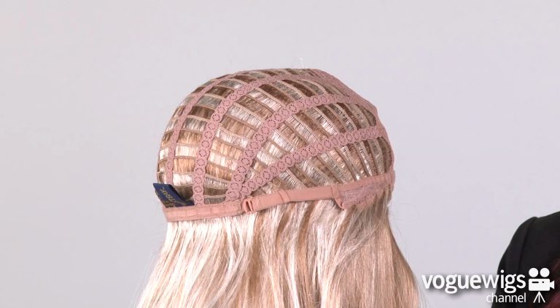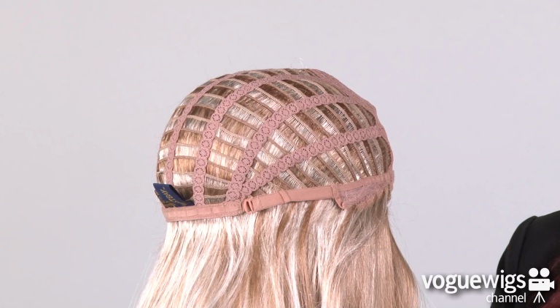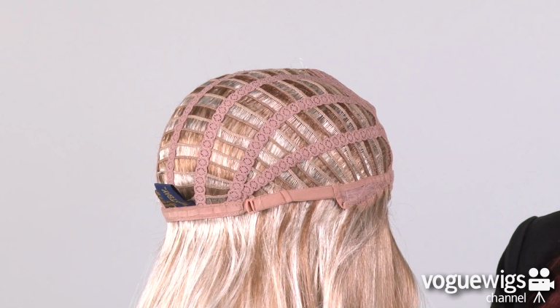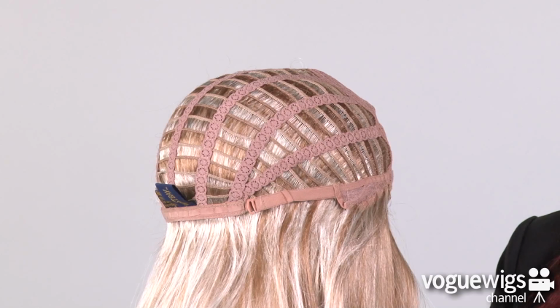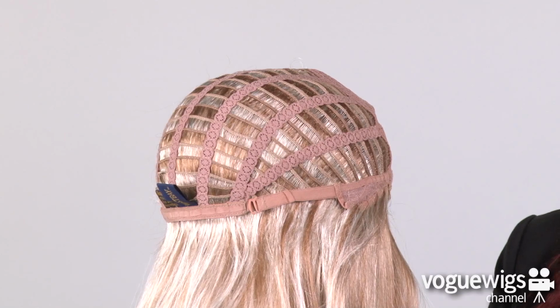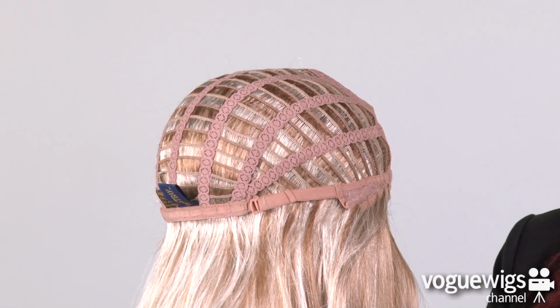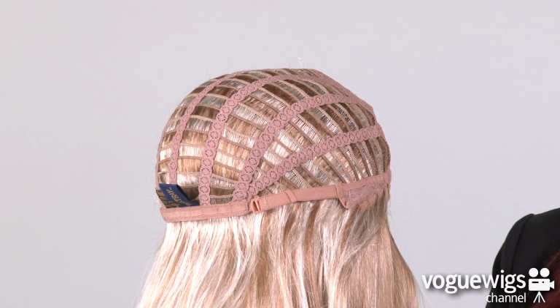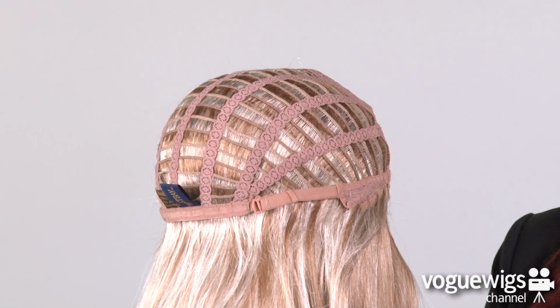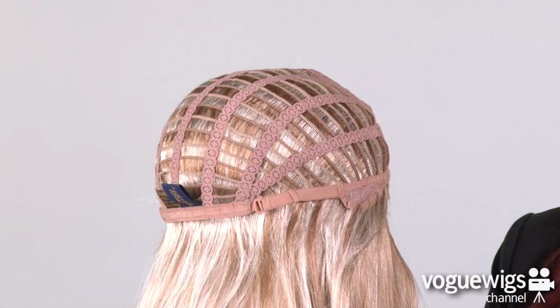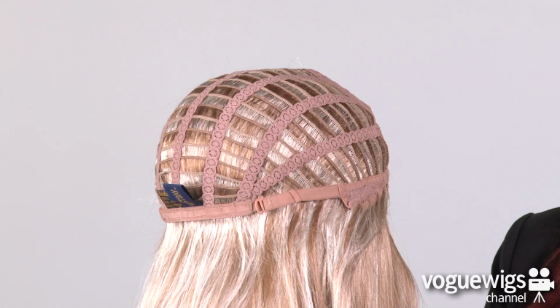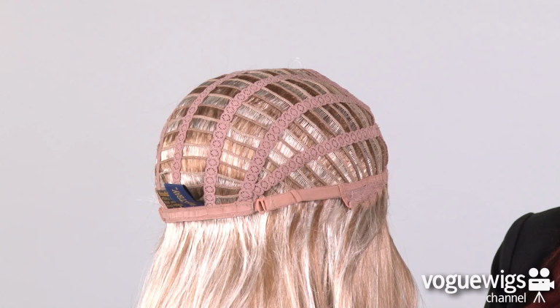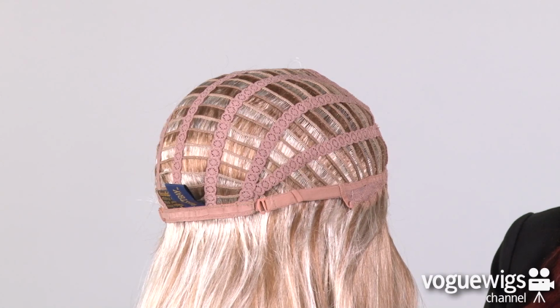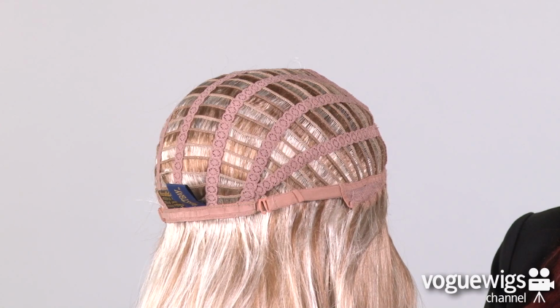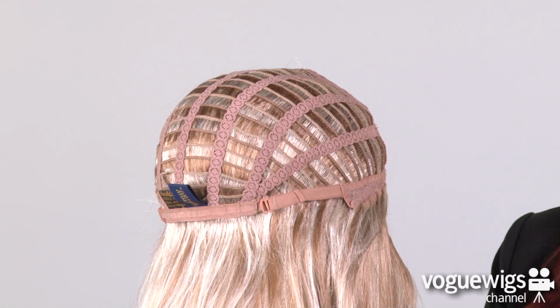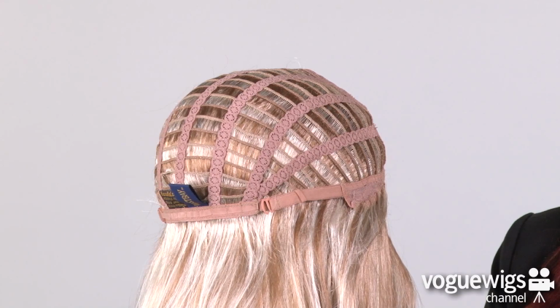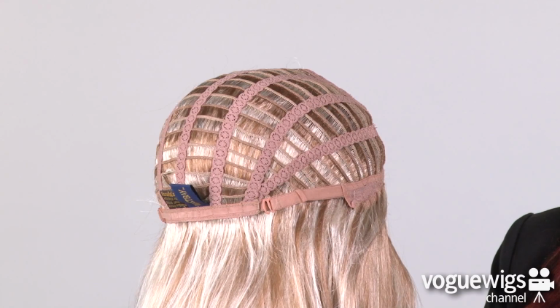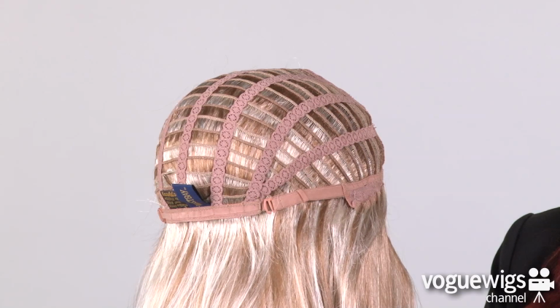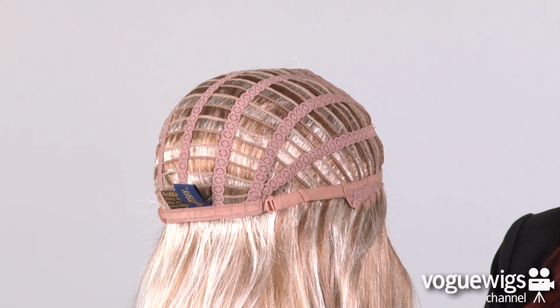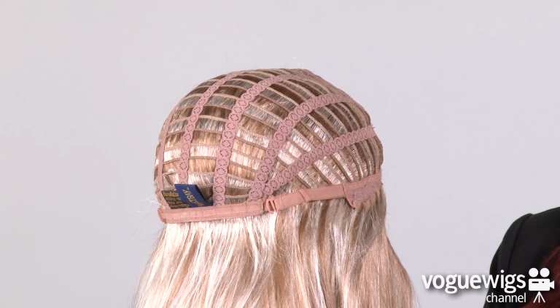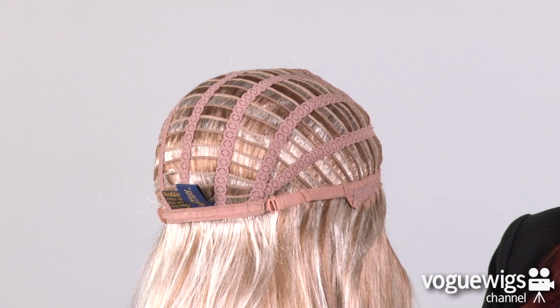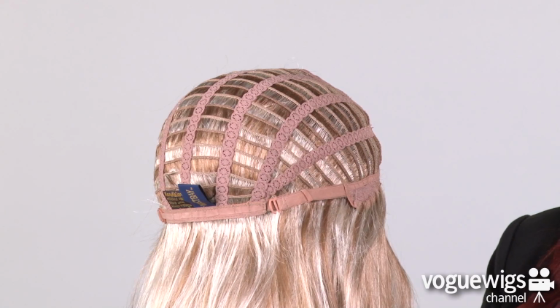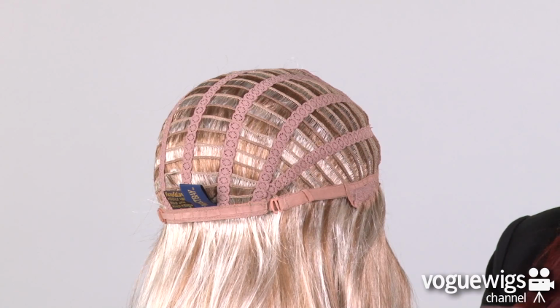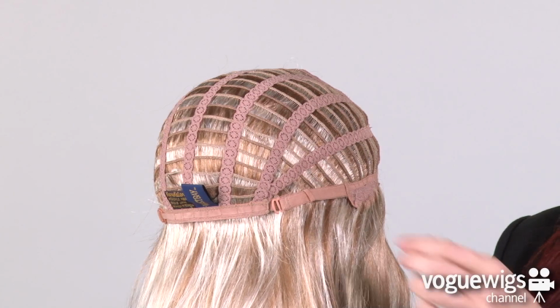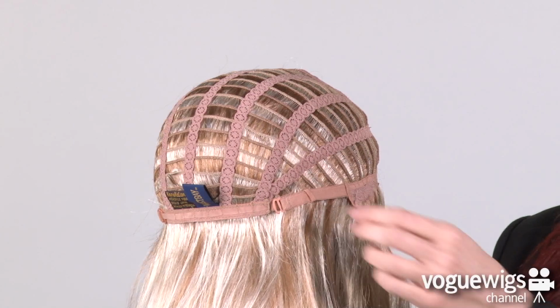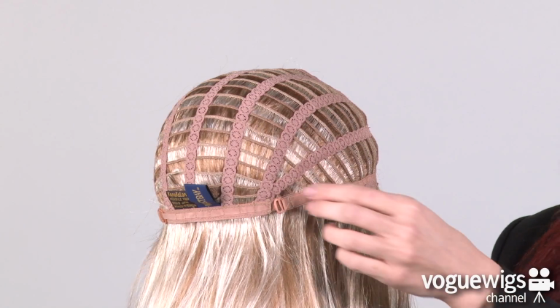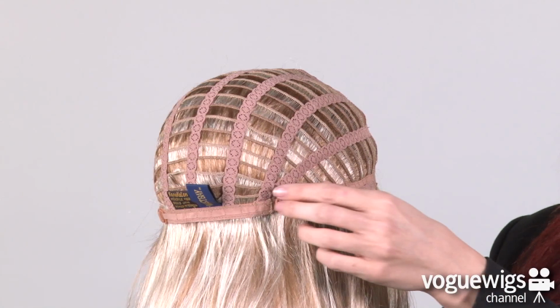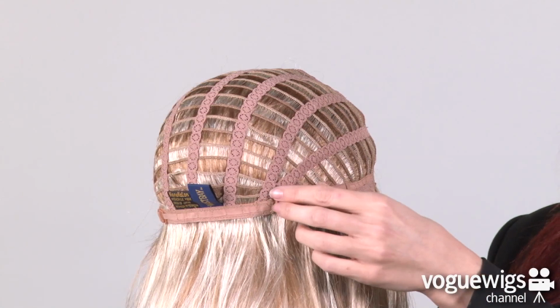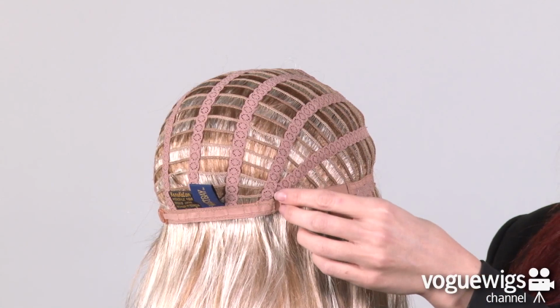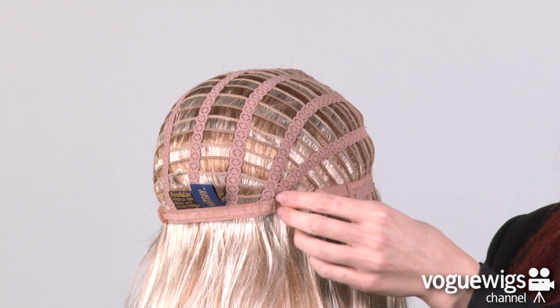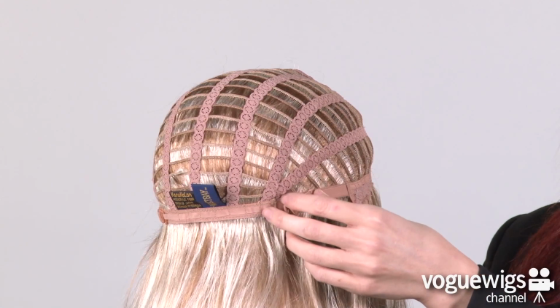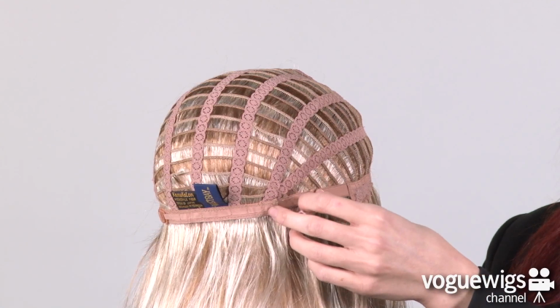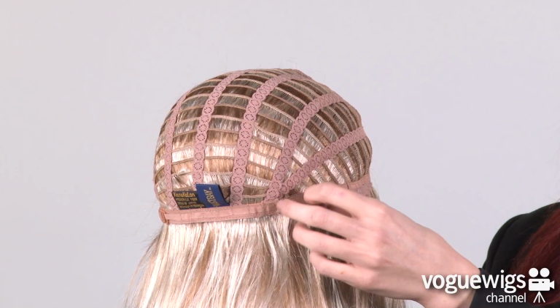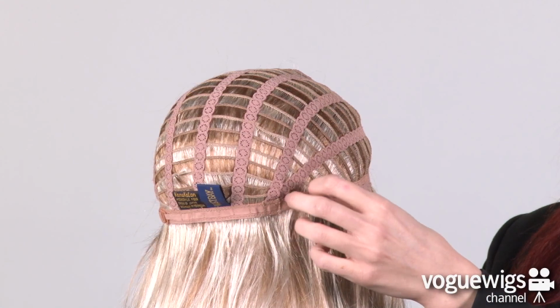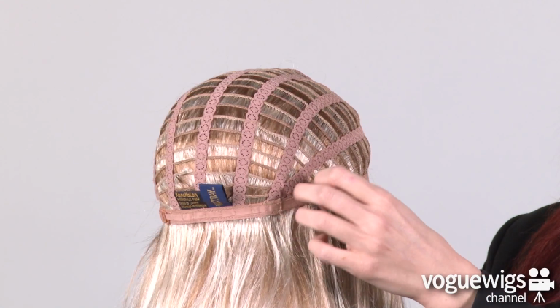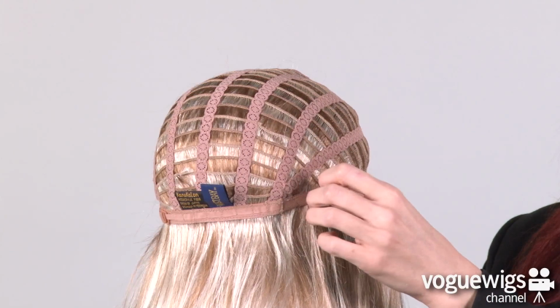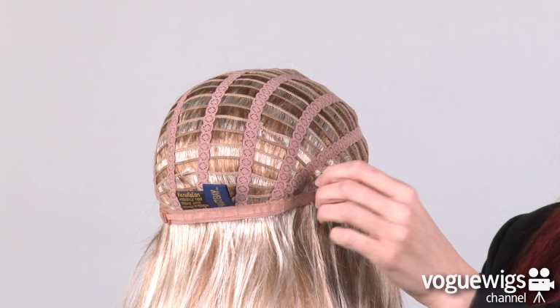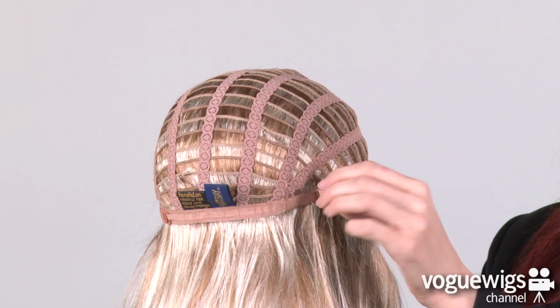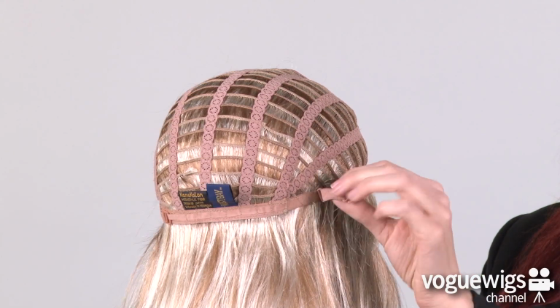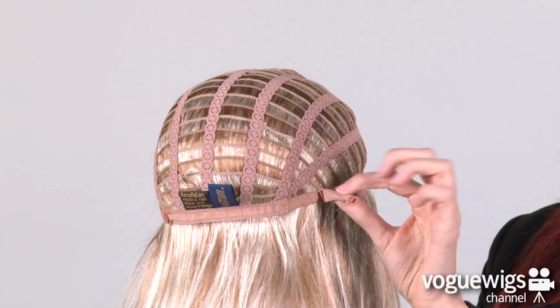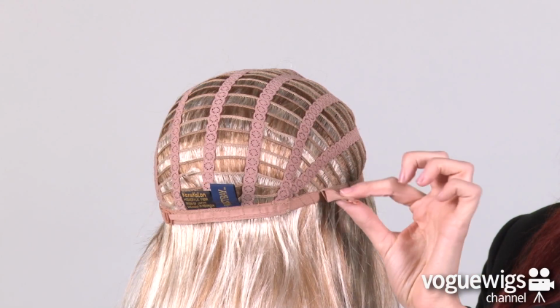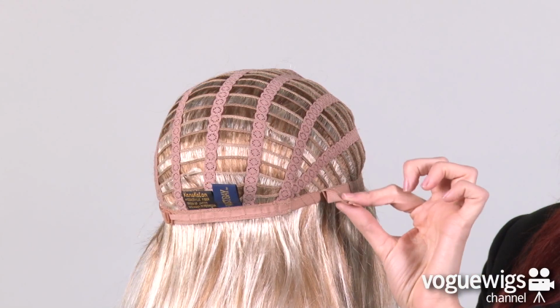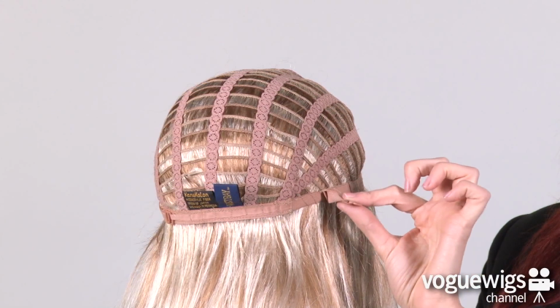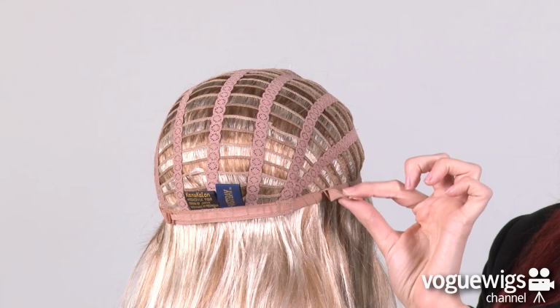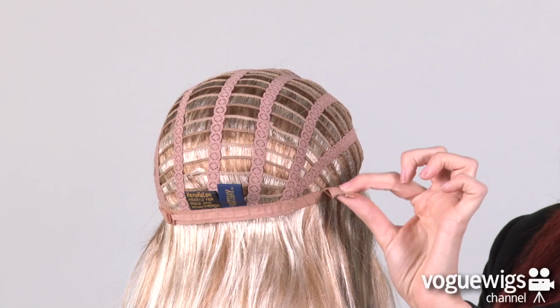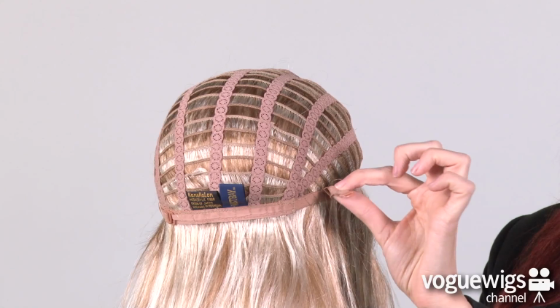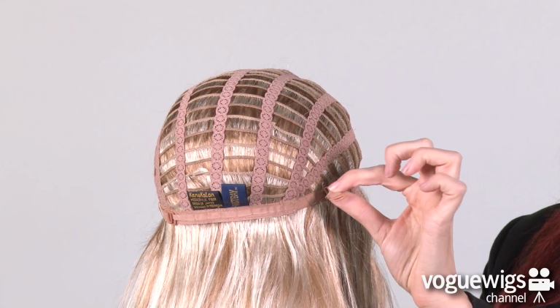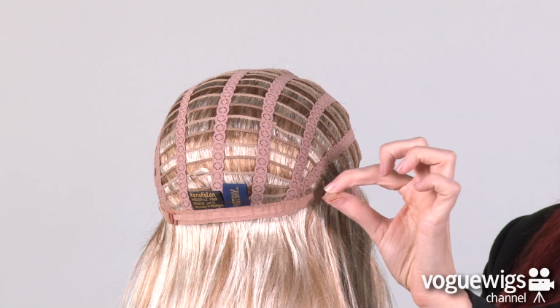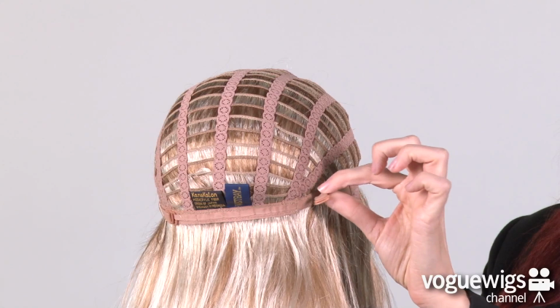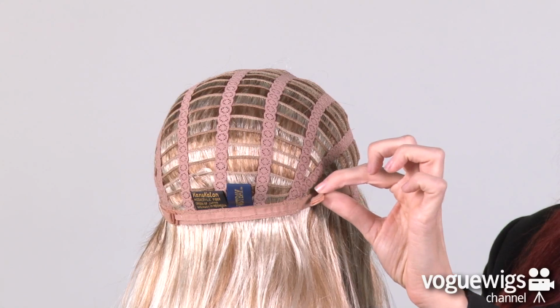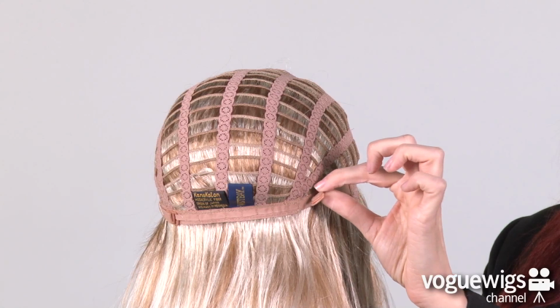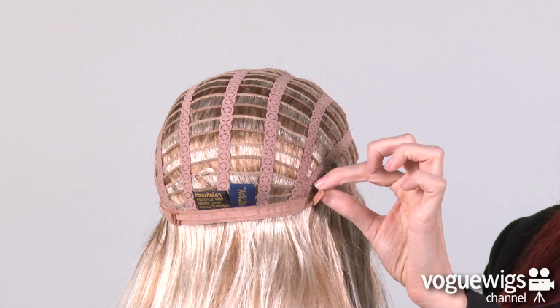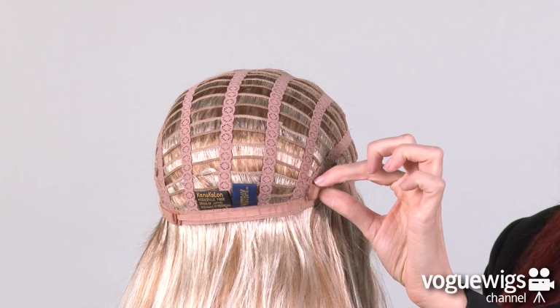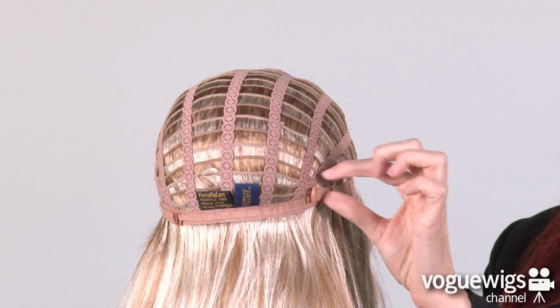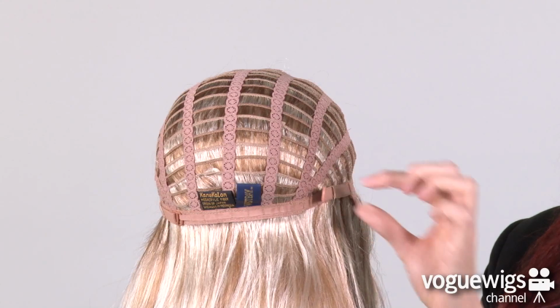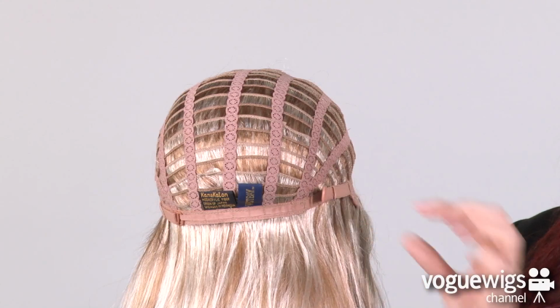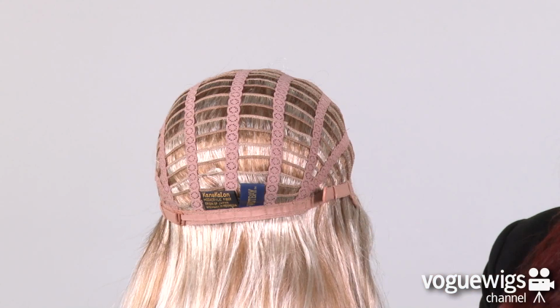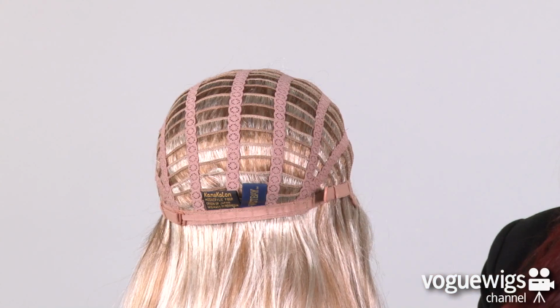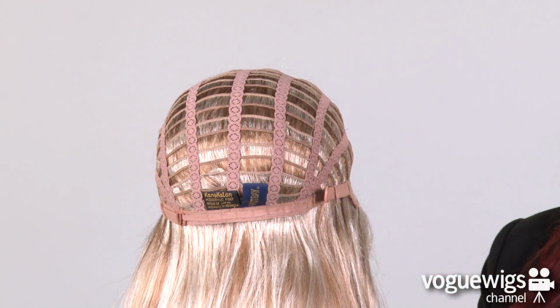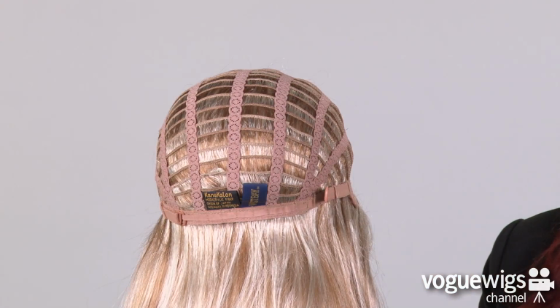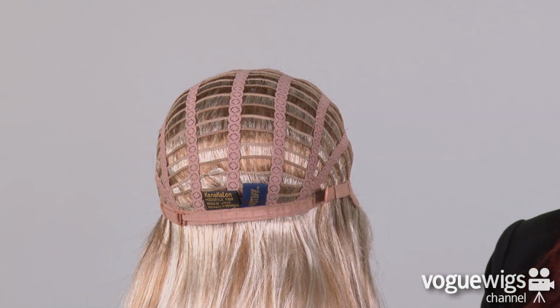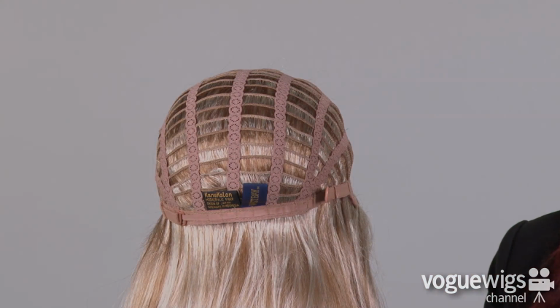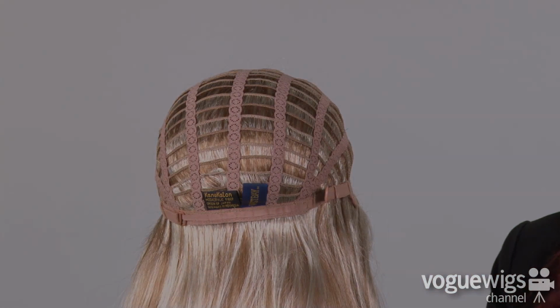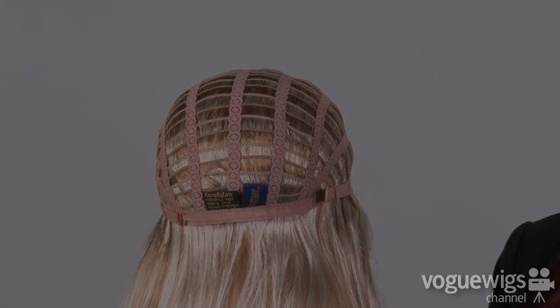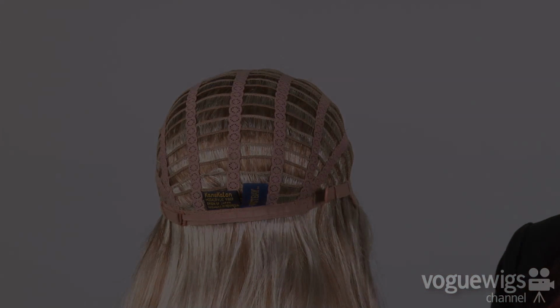Around the back of the neck you will notice two adjustable hooks which can be loosened or tightened up to a half an inch.